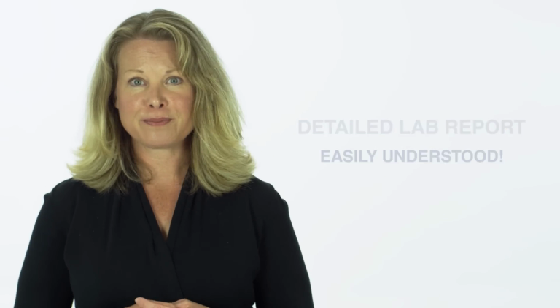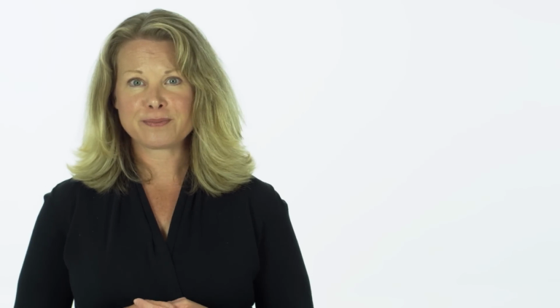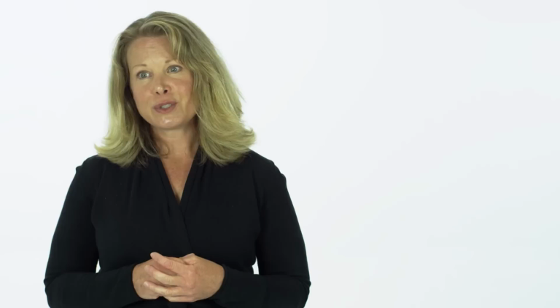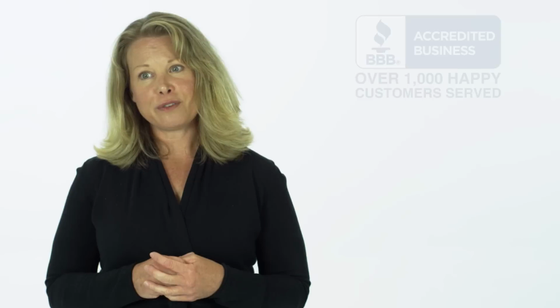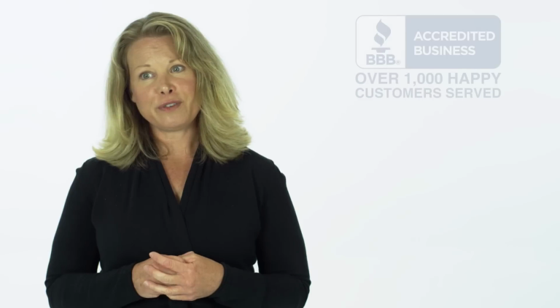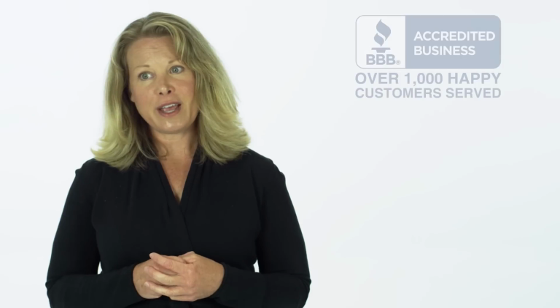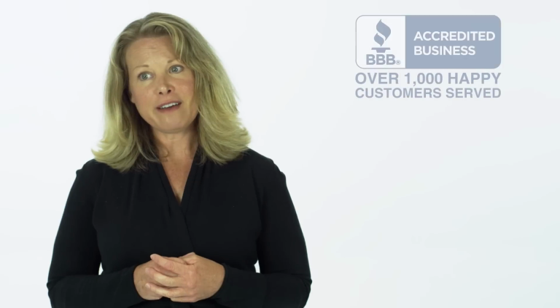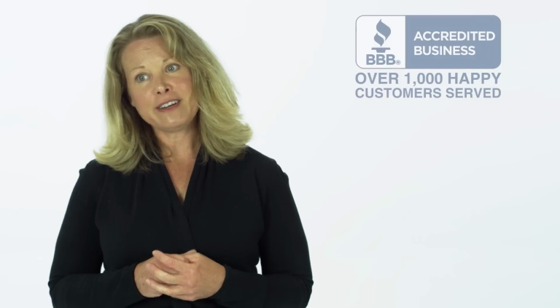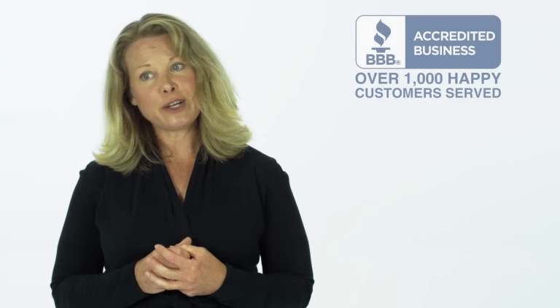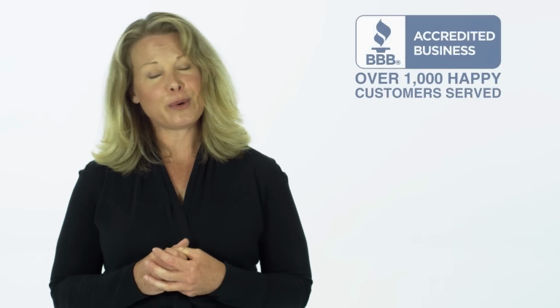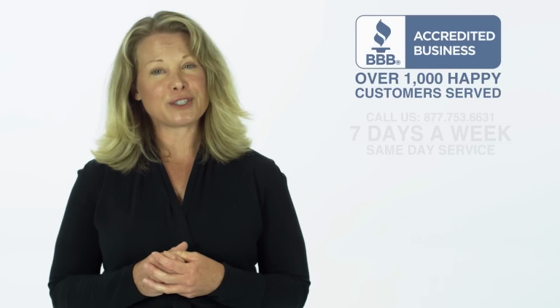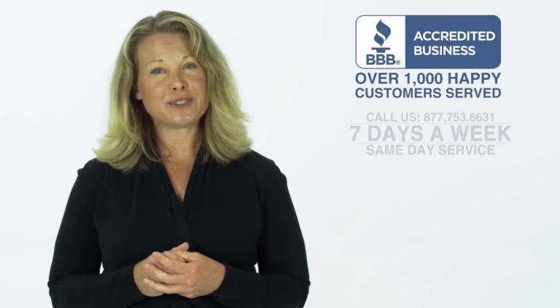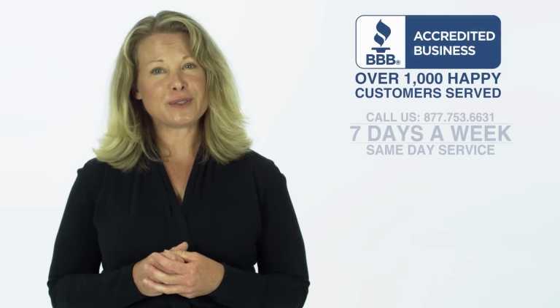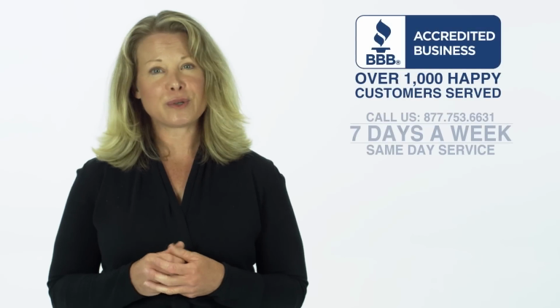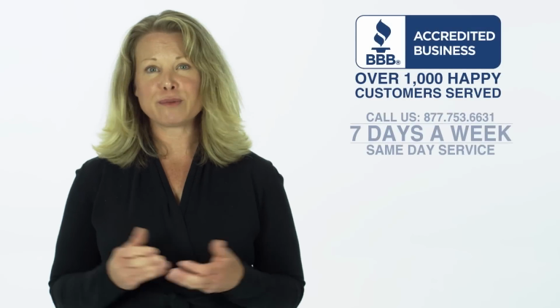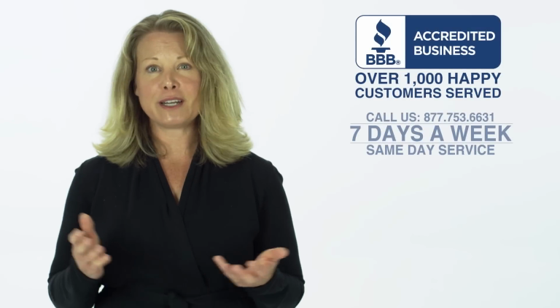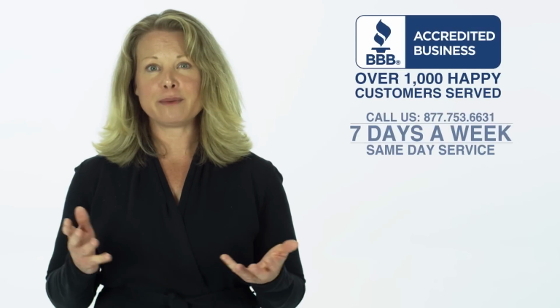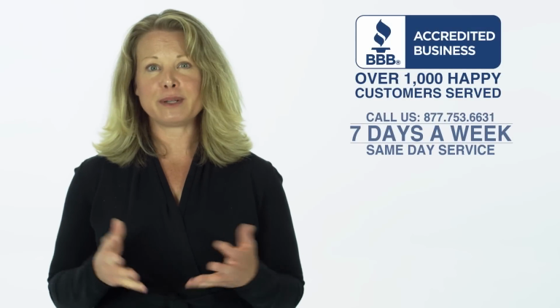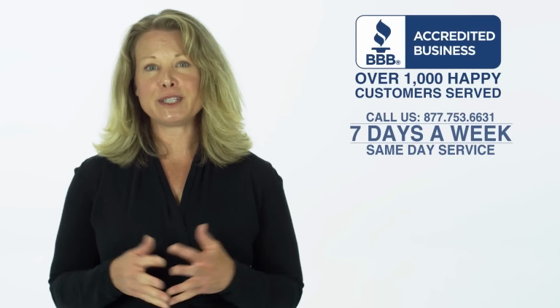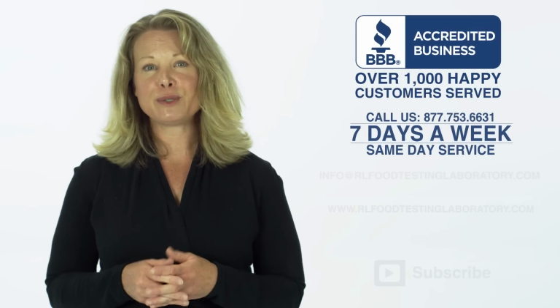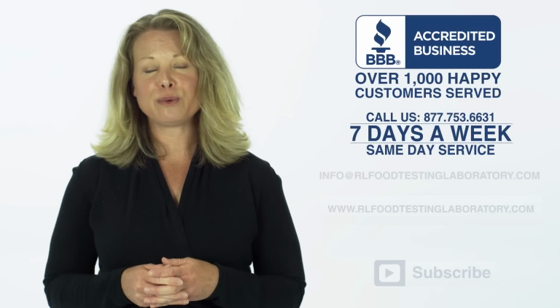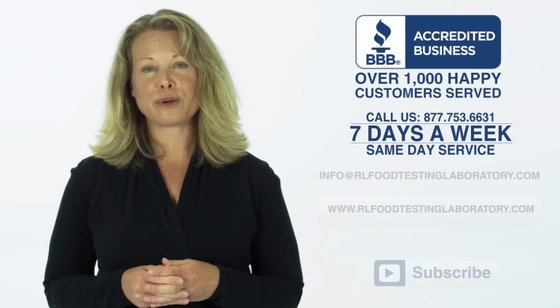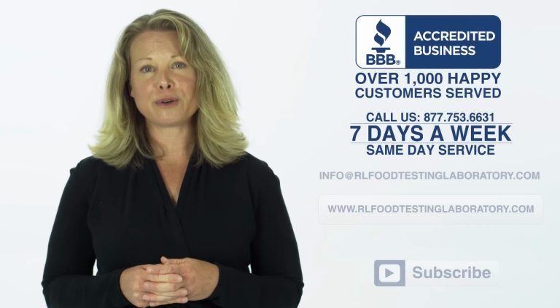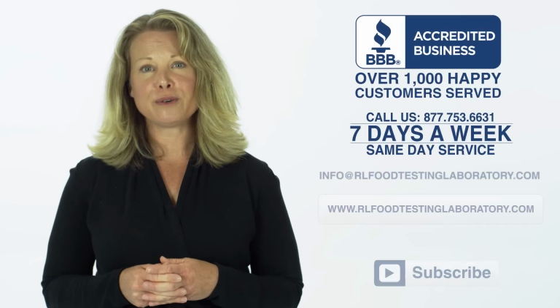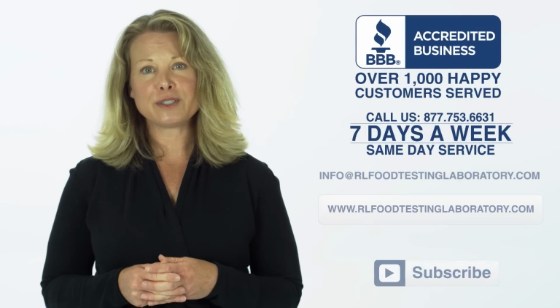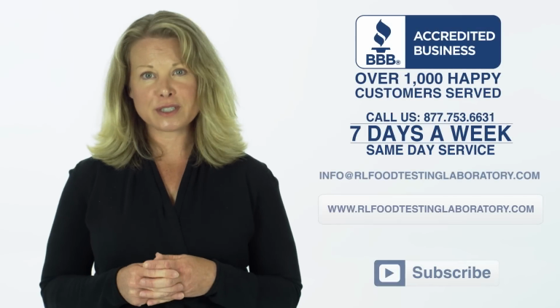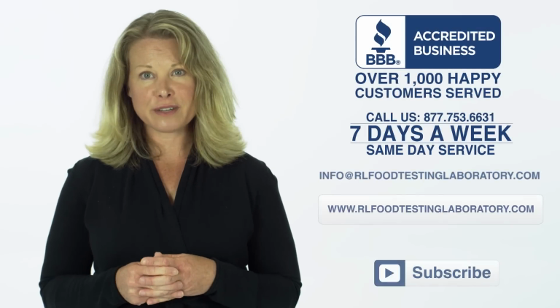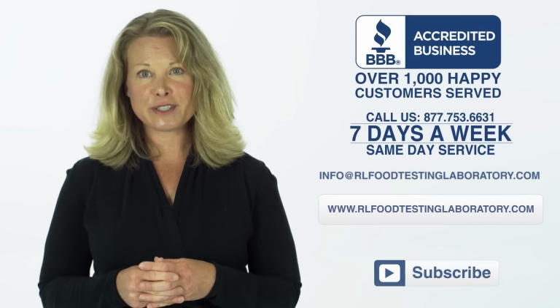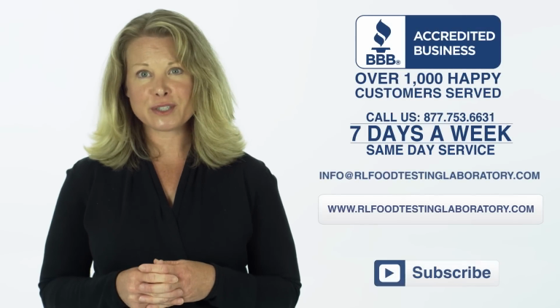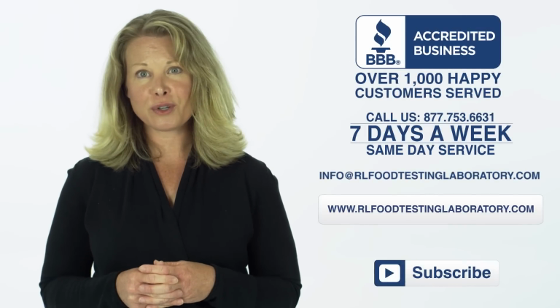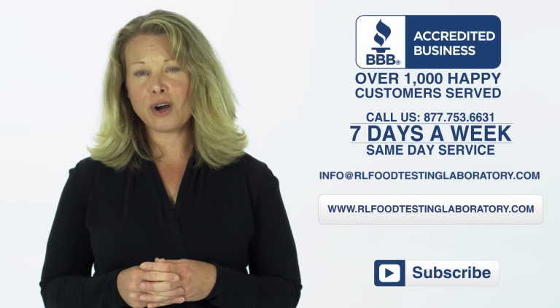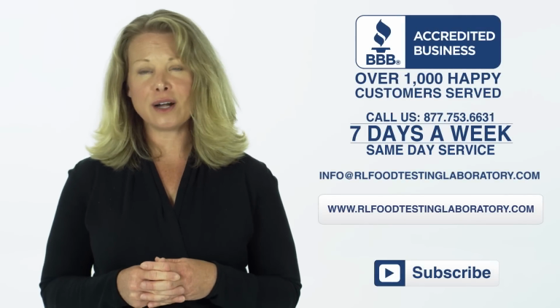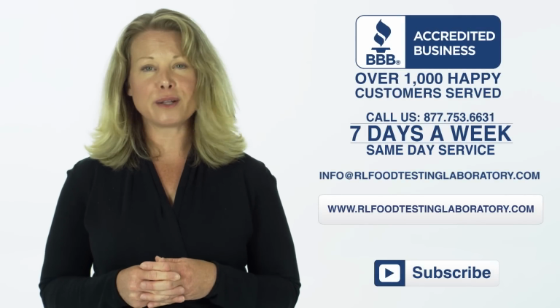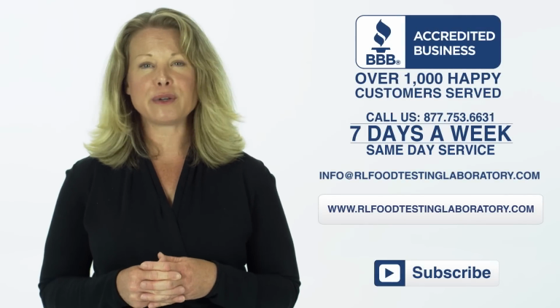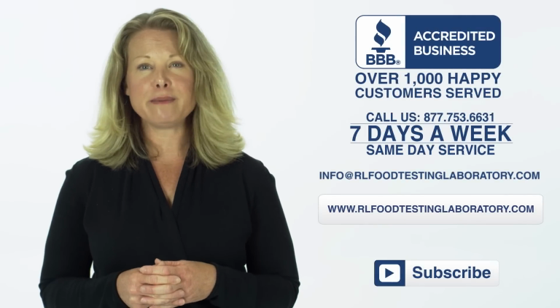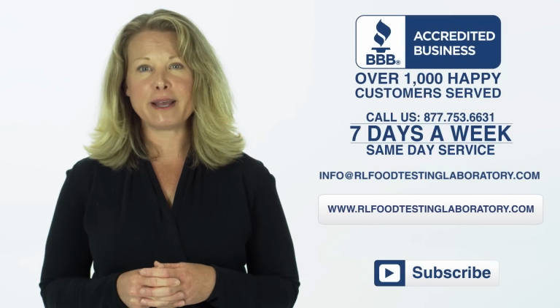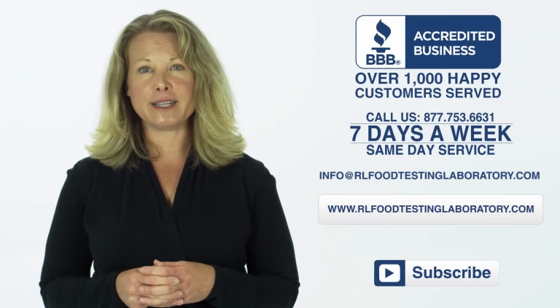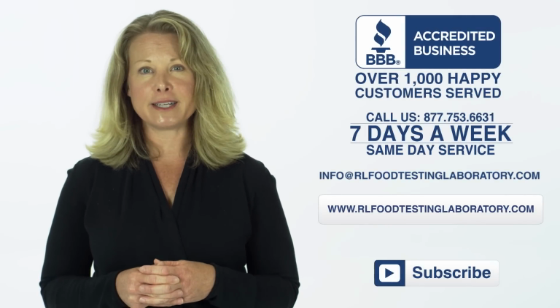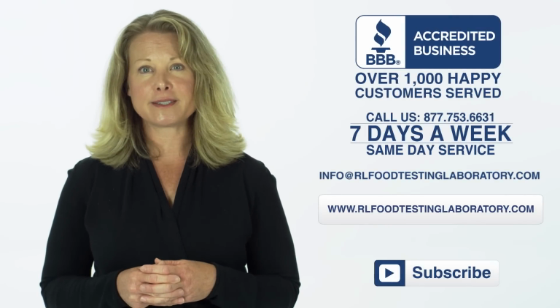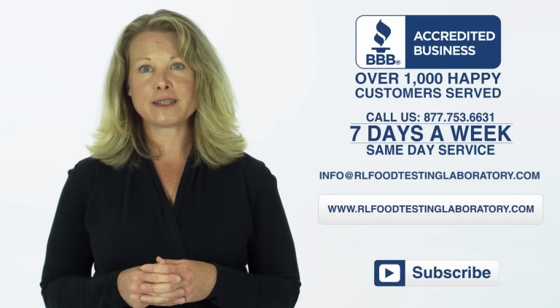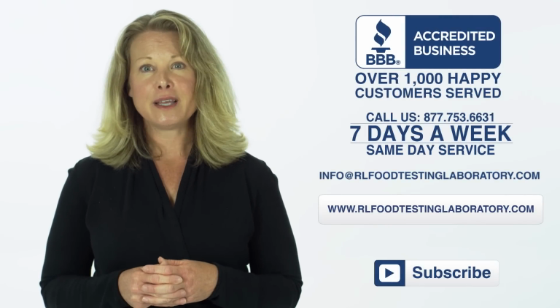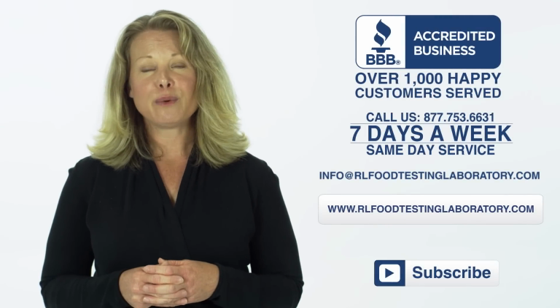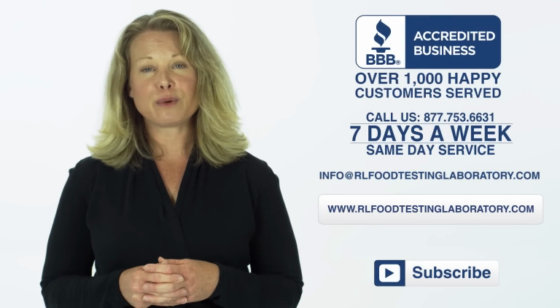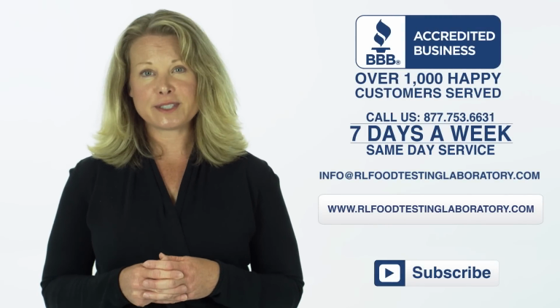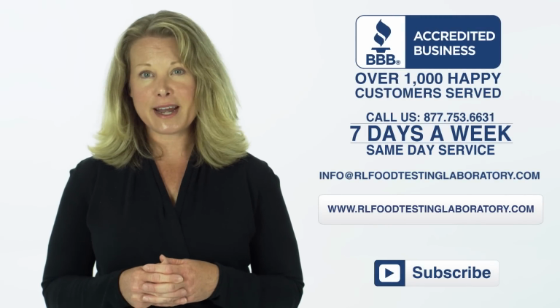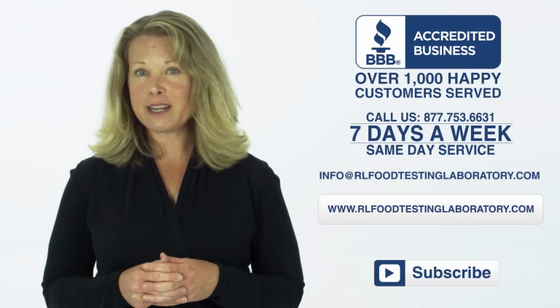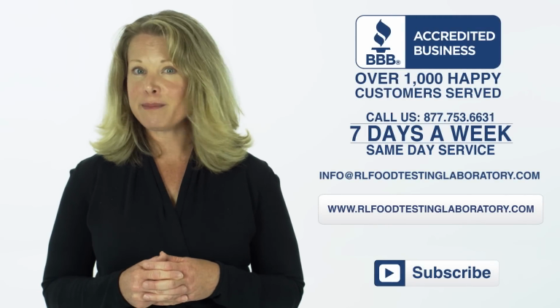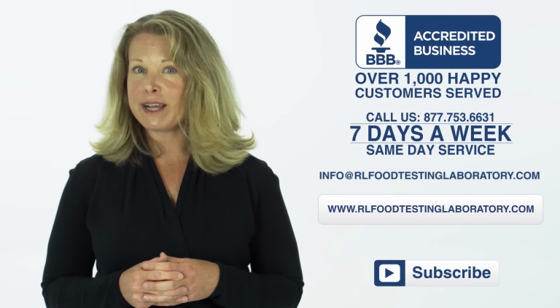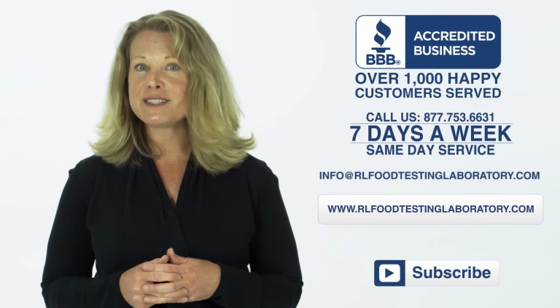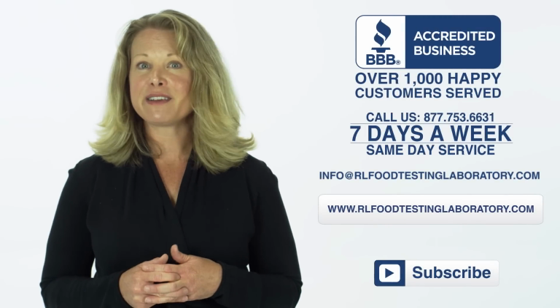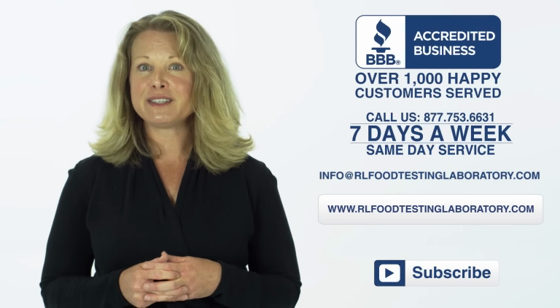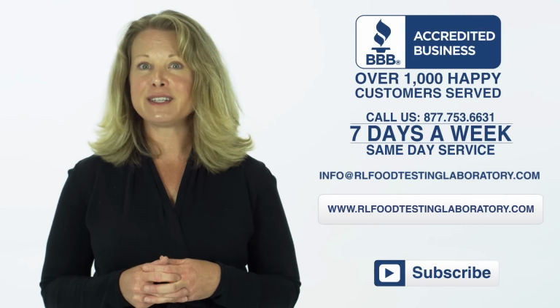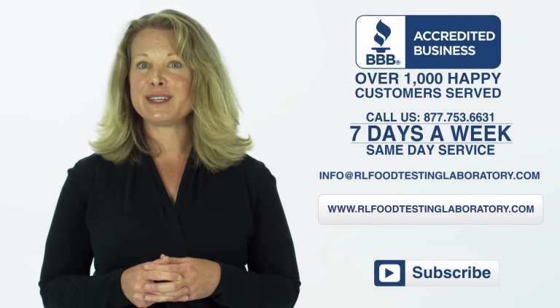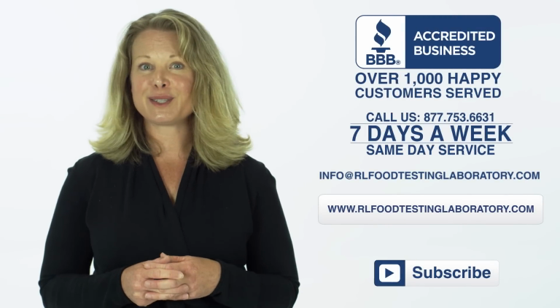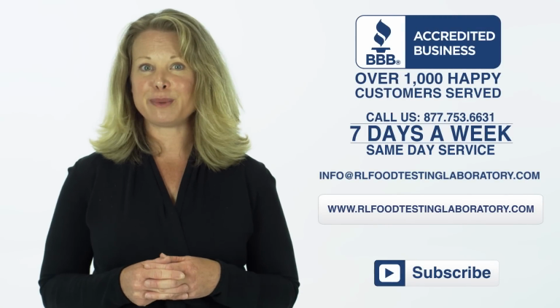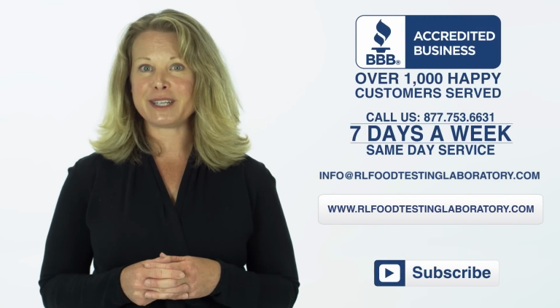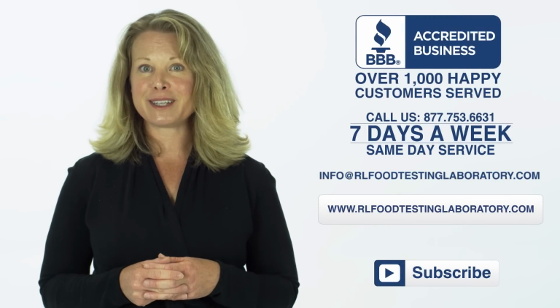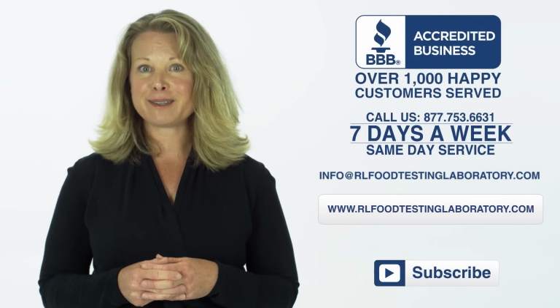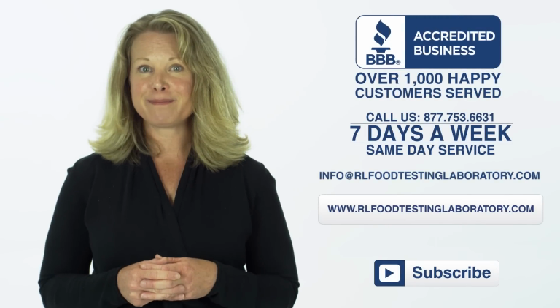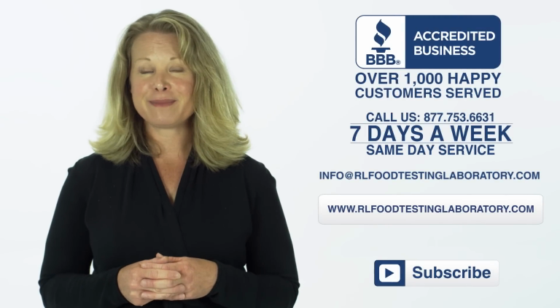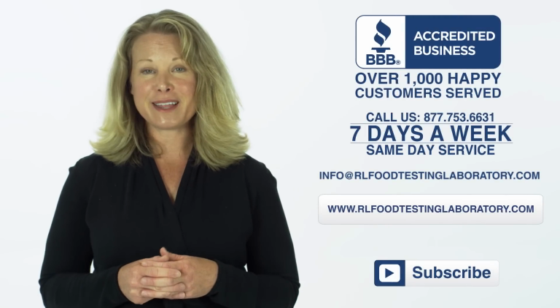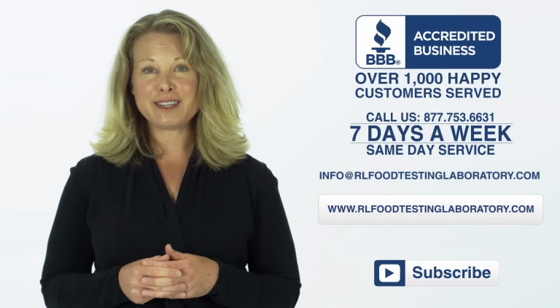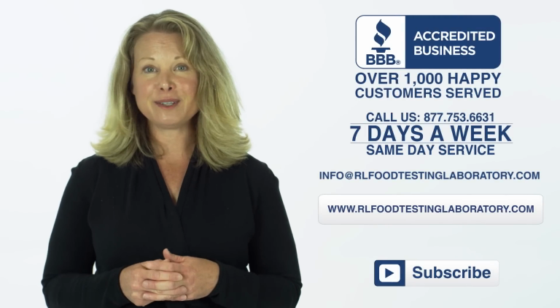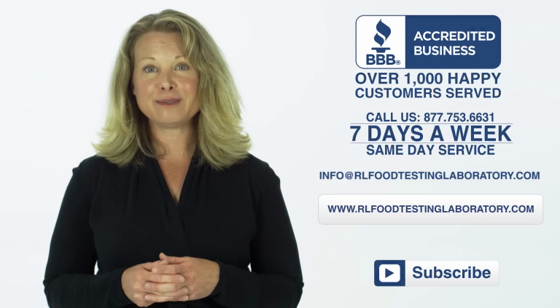So if you have any questions or are ready to place your order, just give us a call or email us. We are standing by 7 days a week. Thank you.